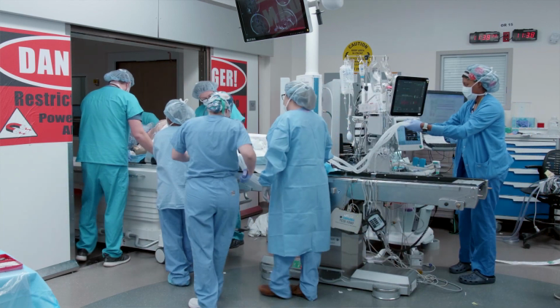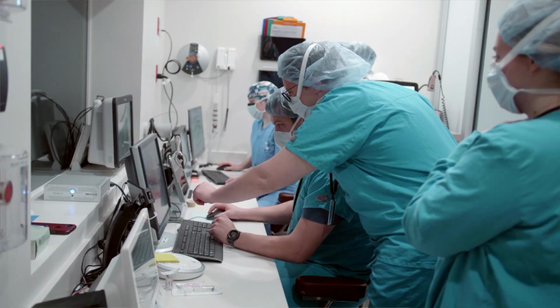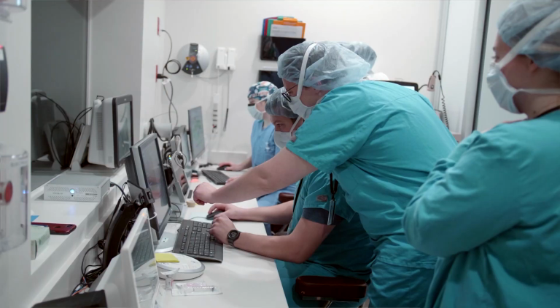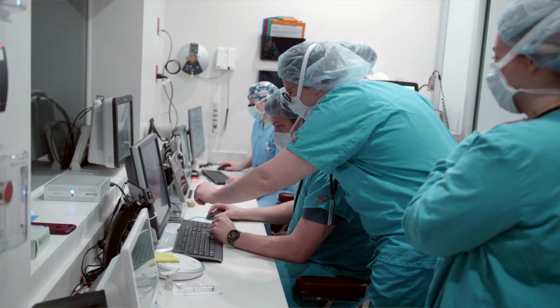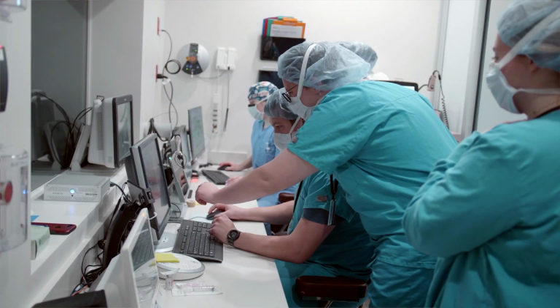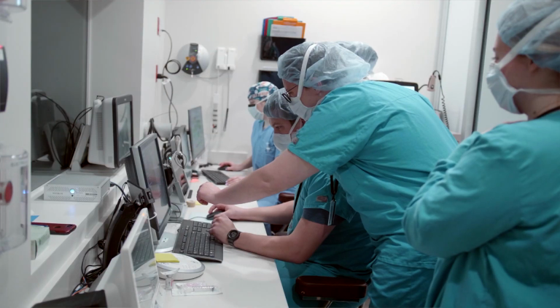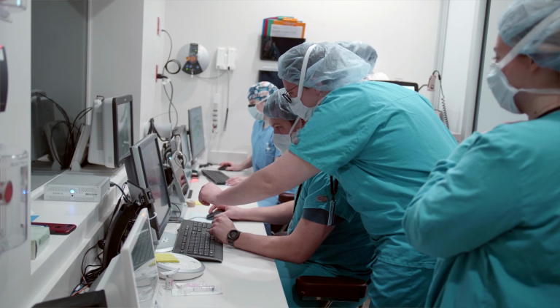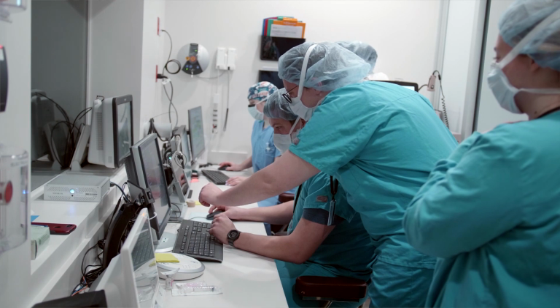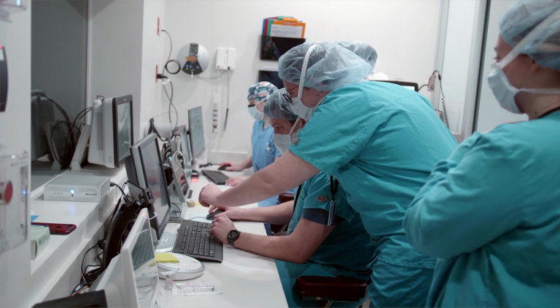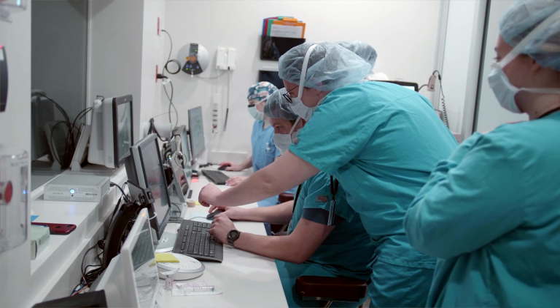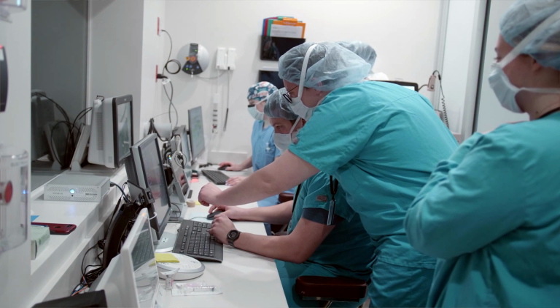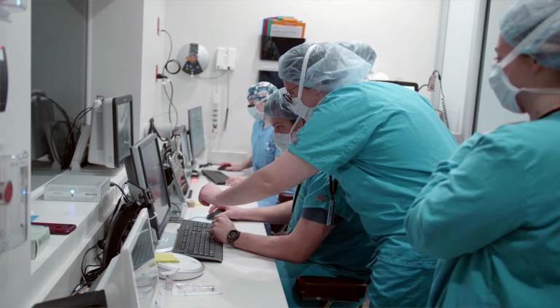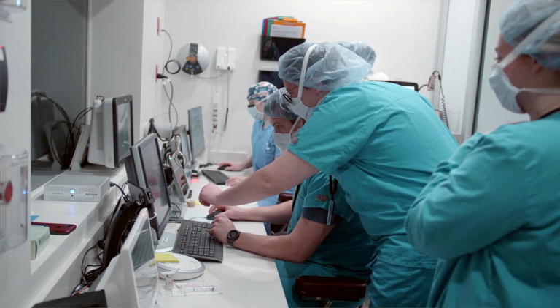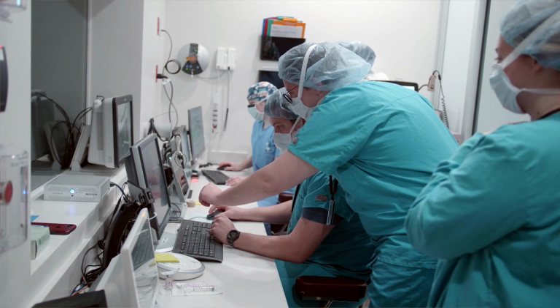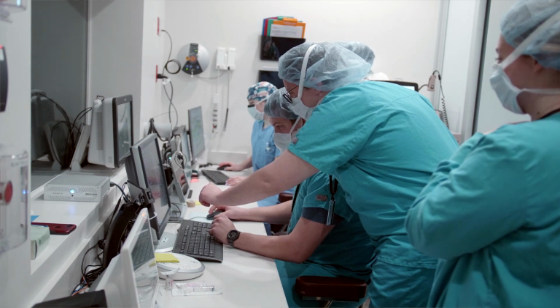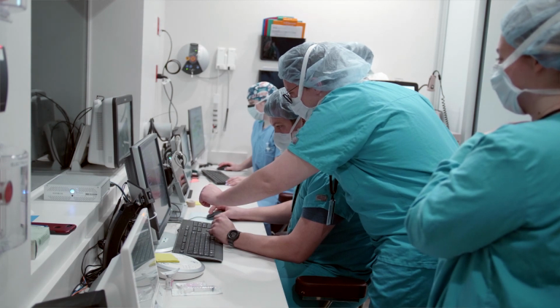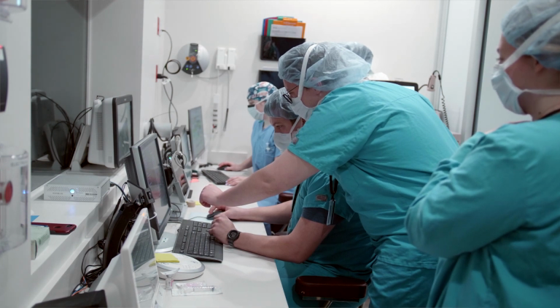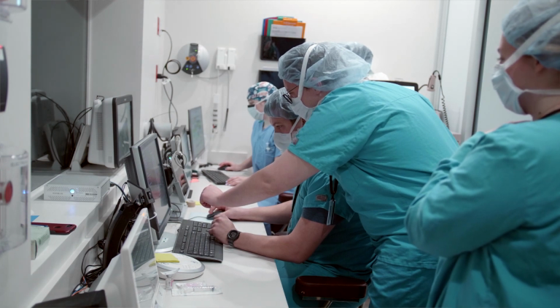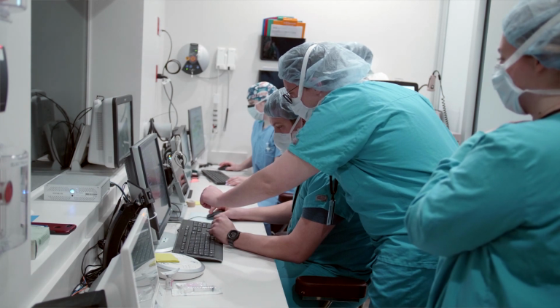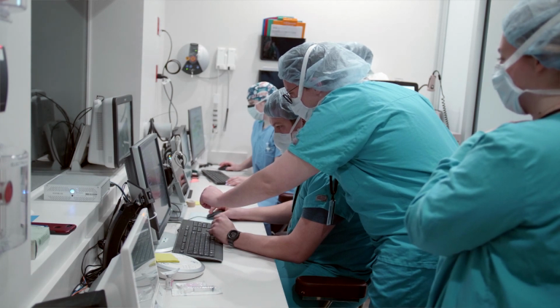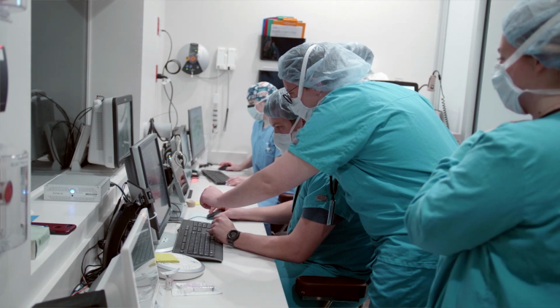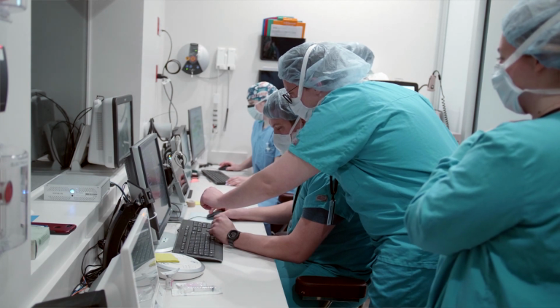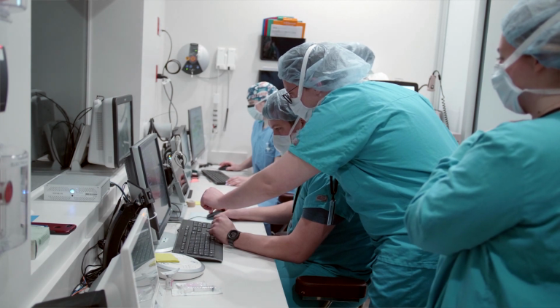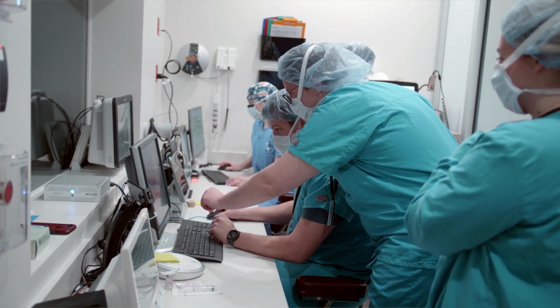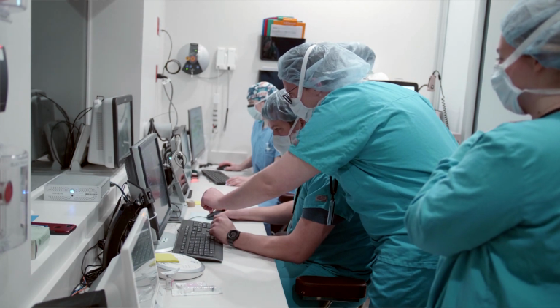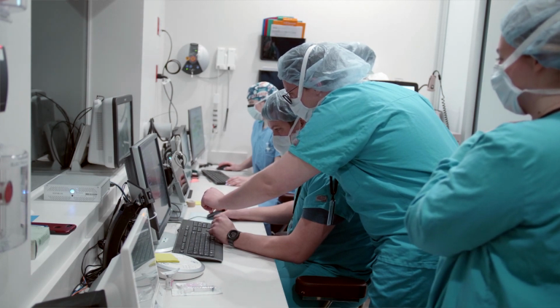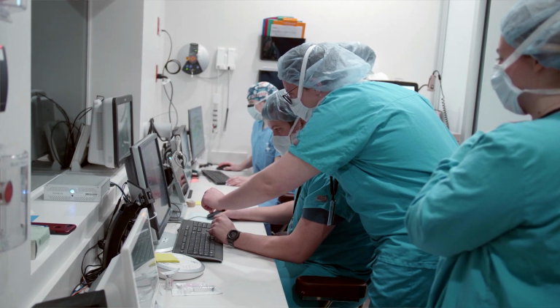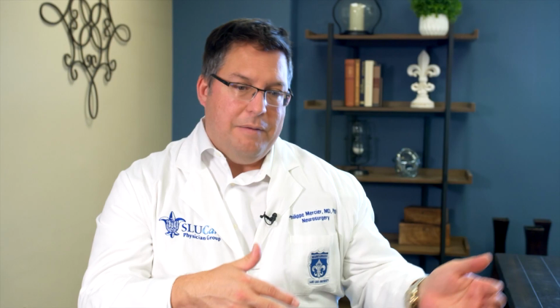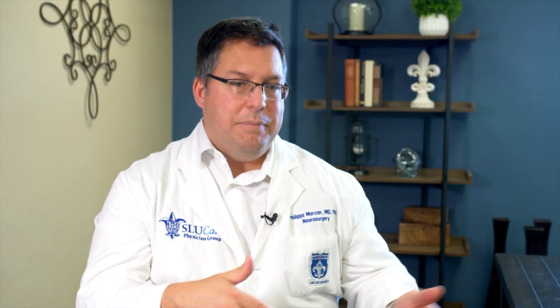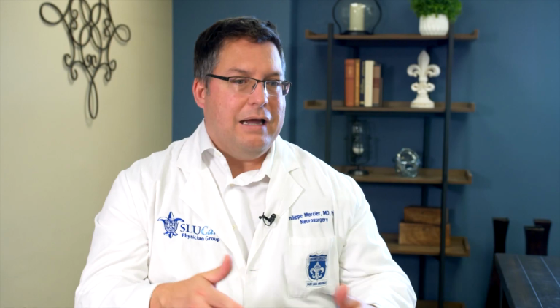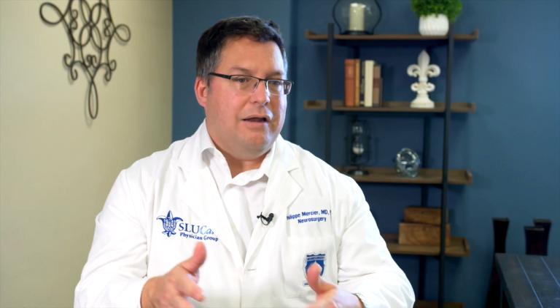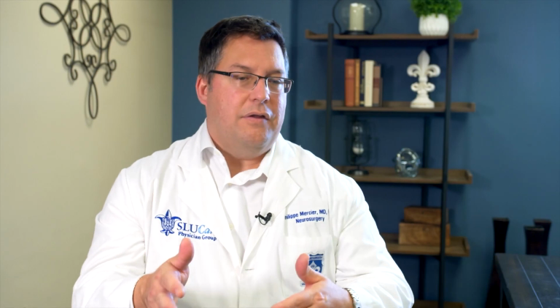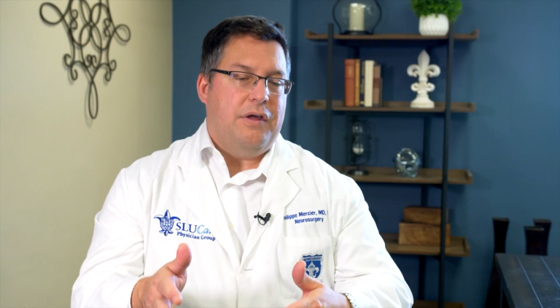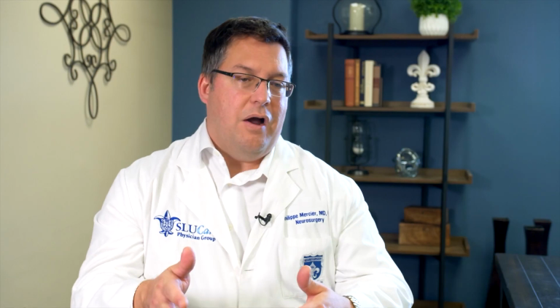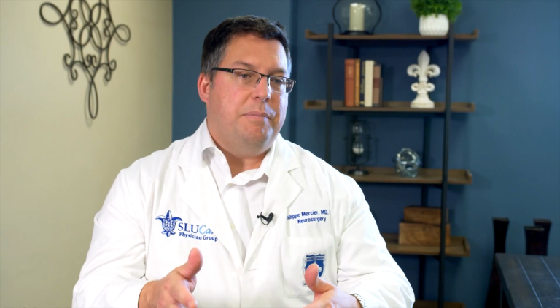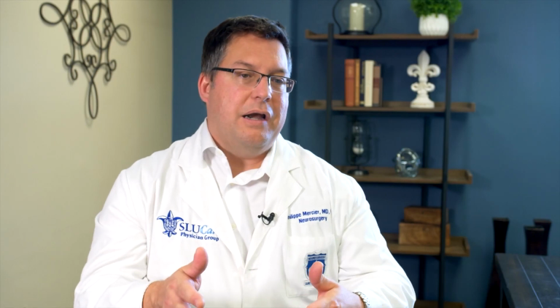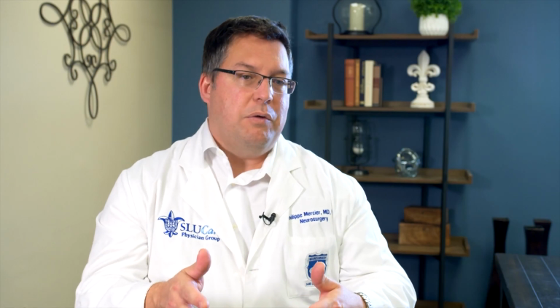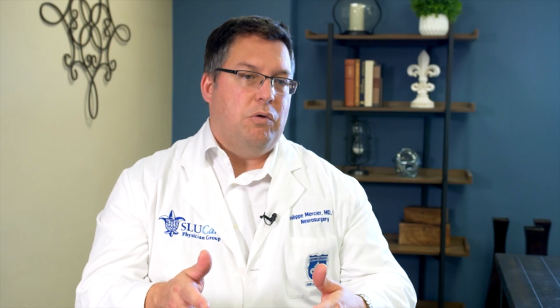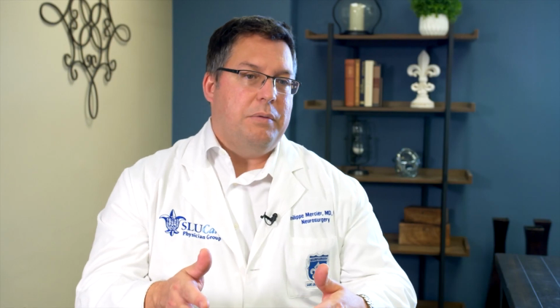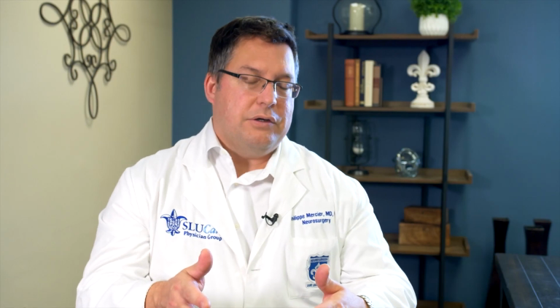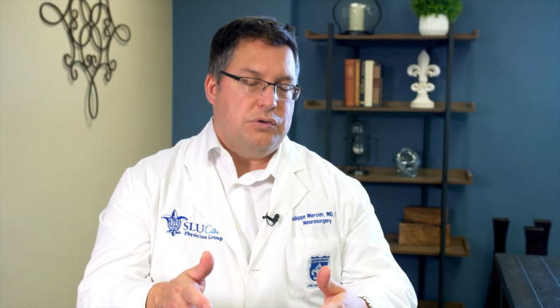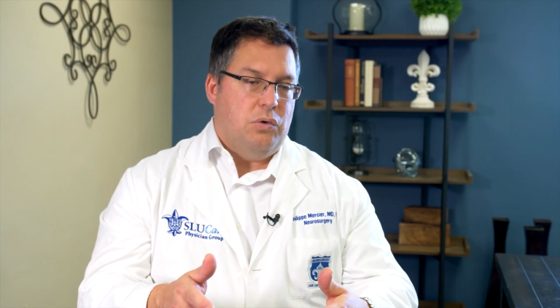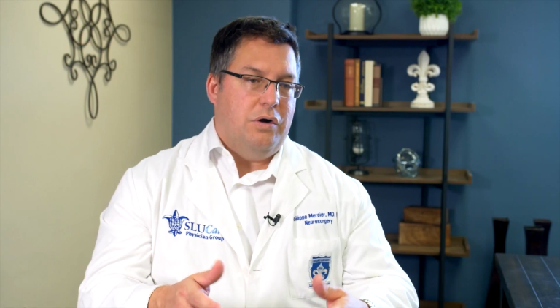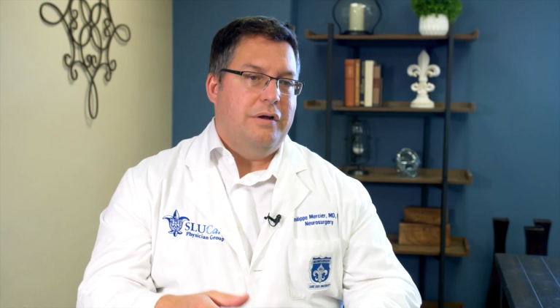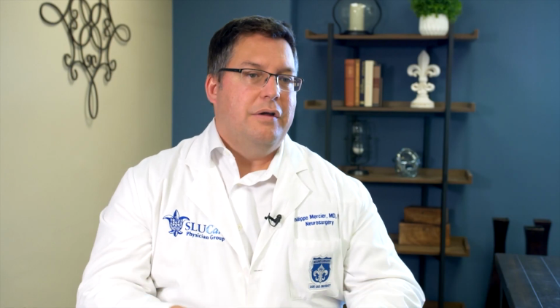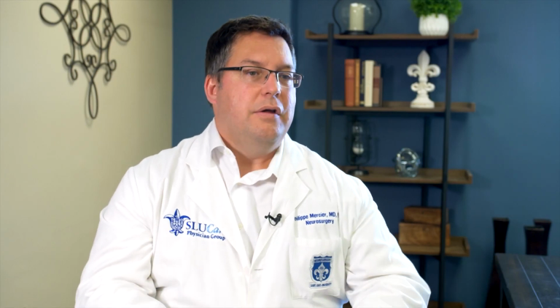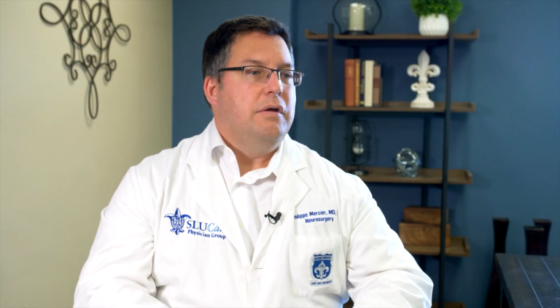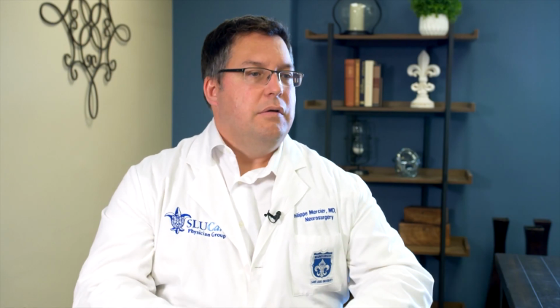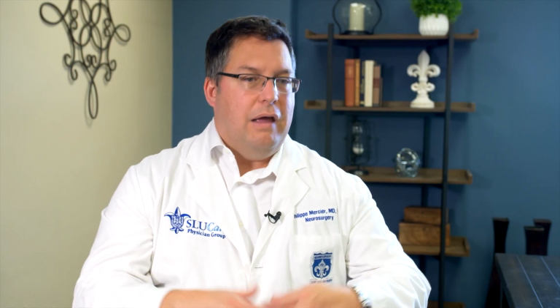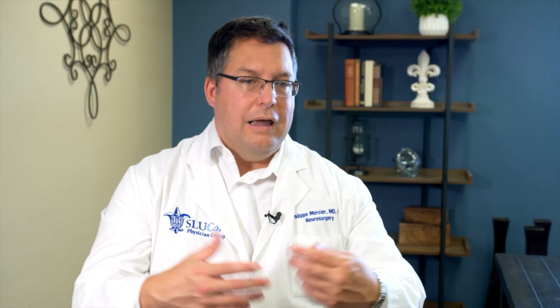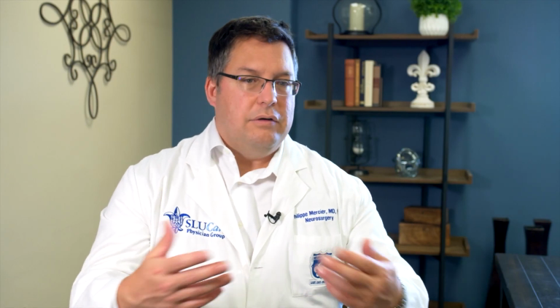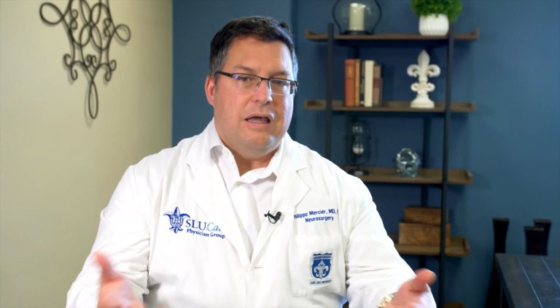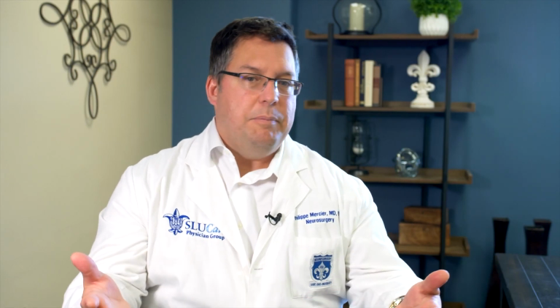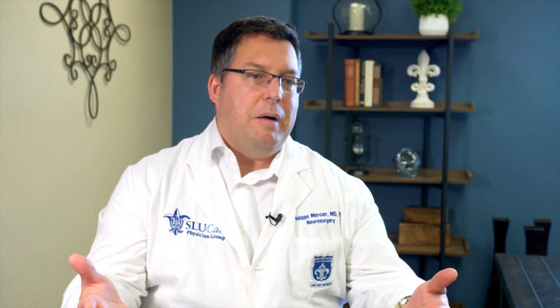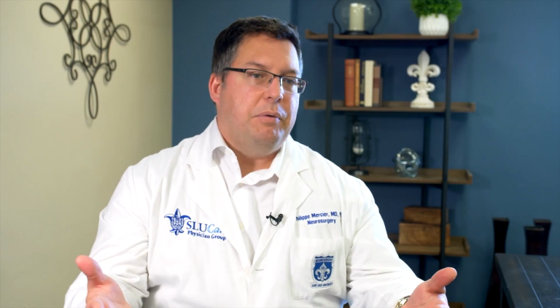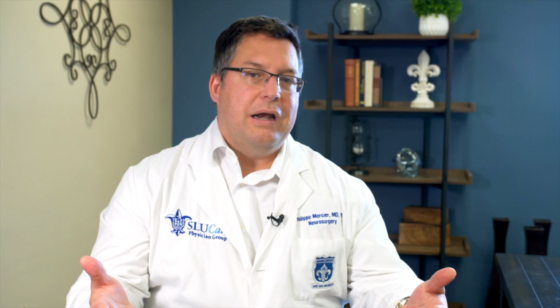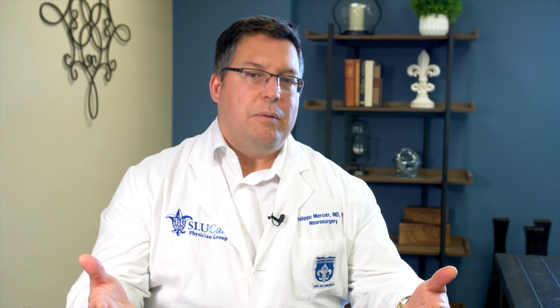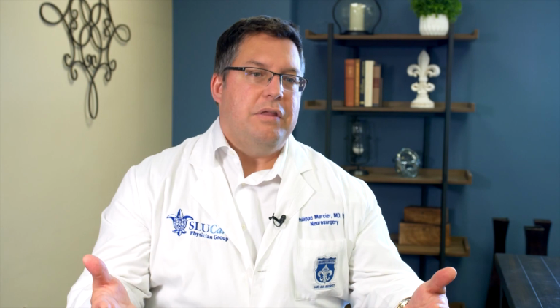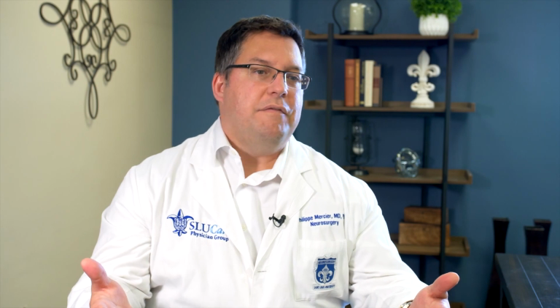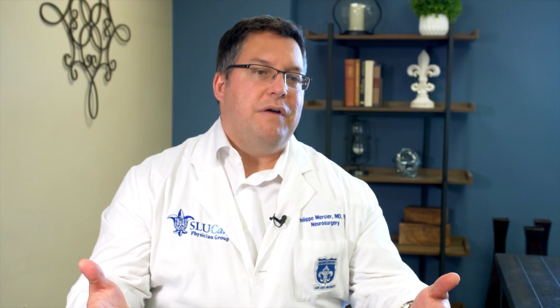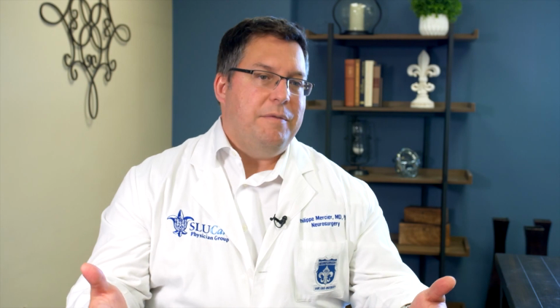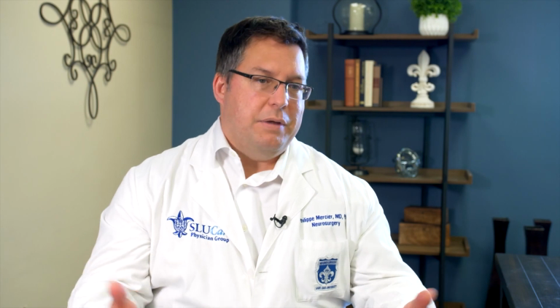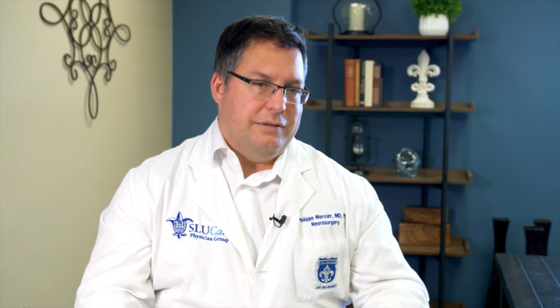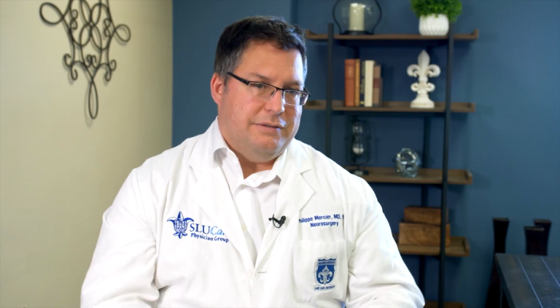And once we're done with the MRI, we take them out, right back into the operating room next door and keep operating within five minutes.